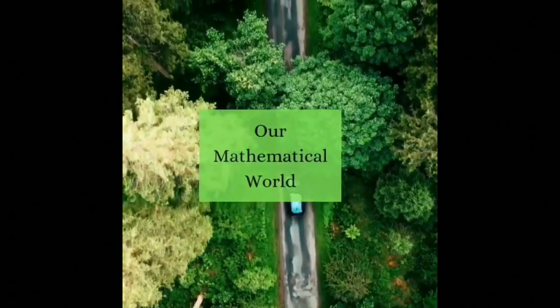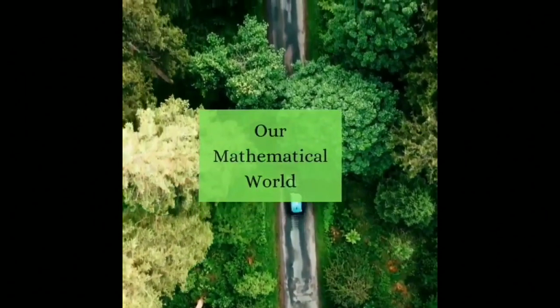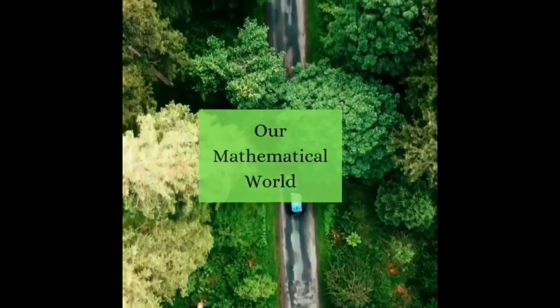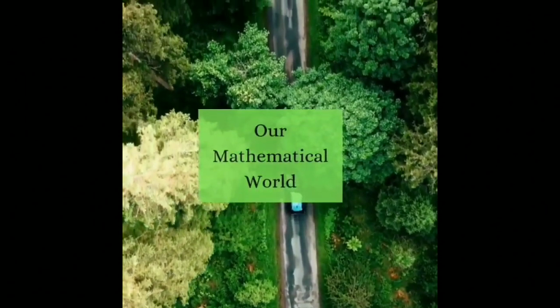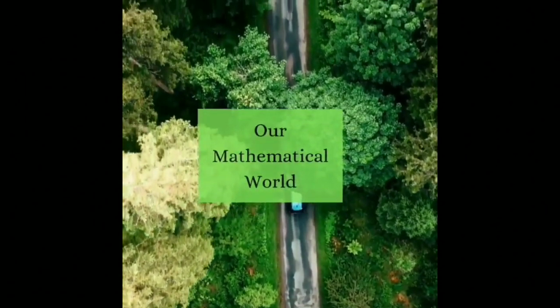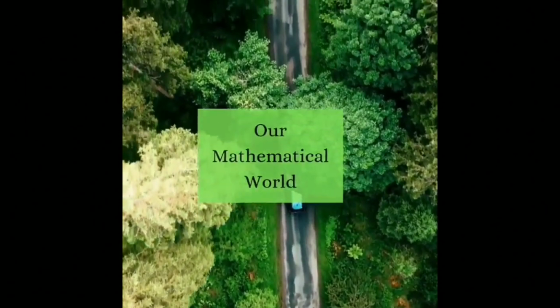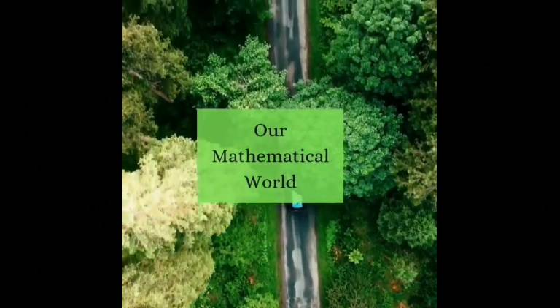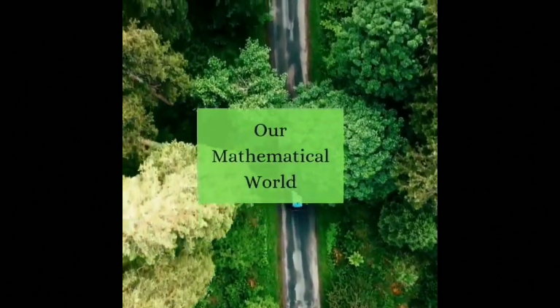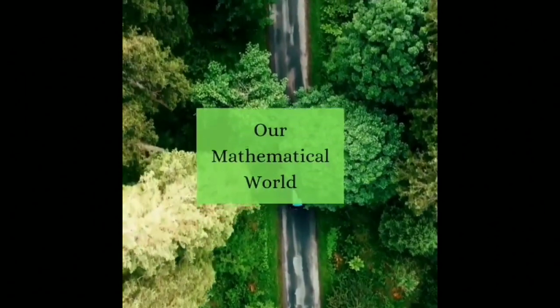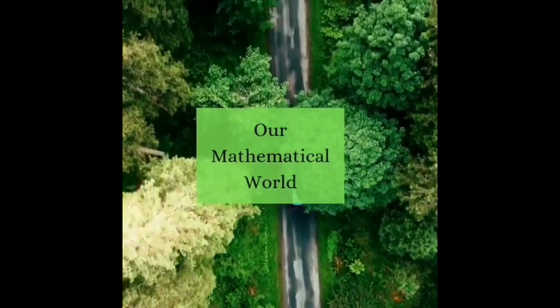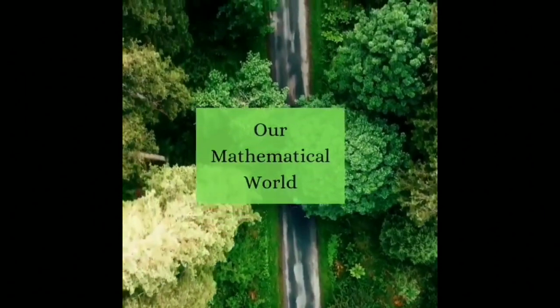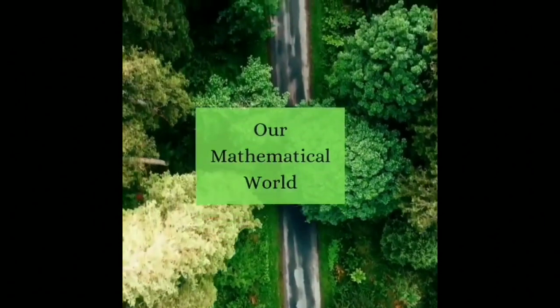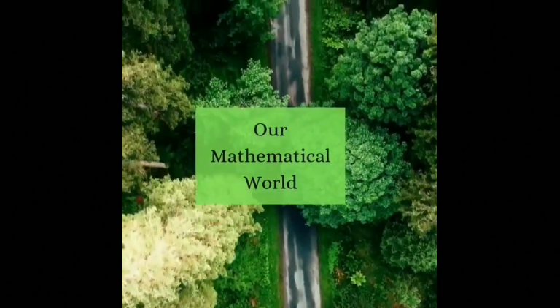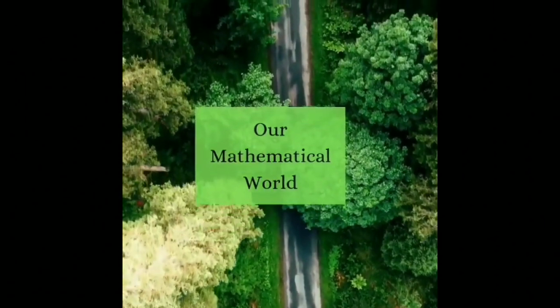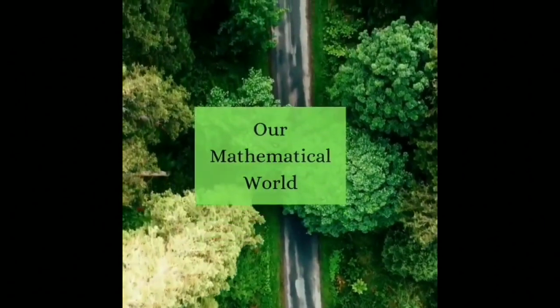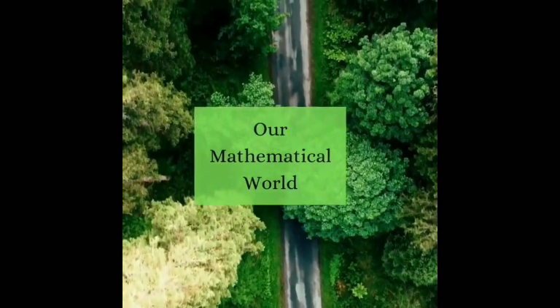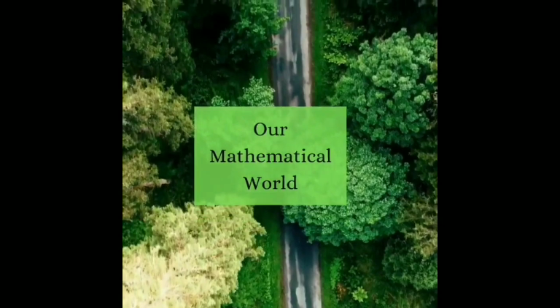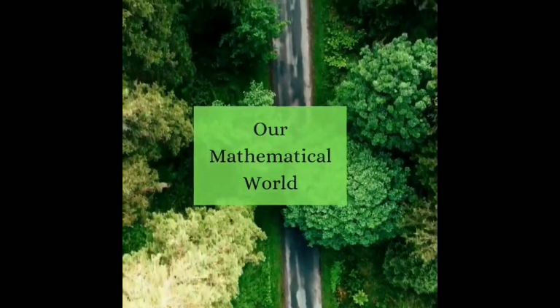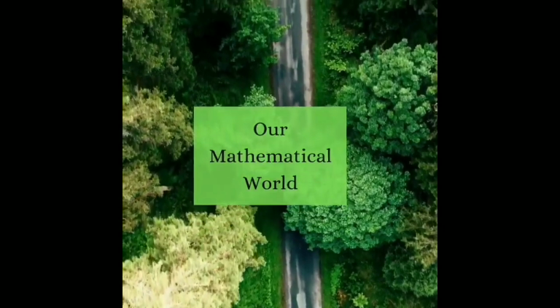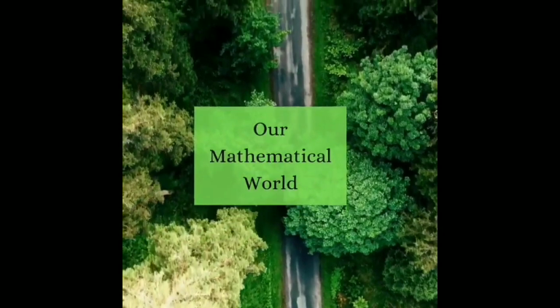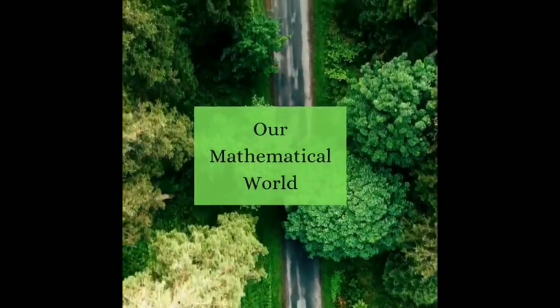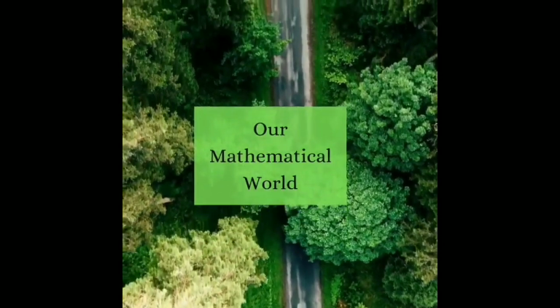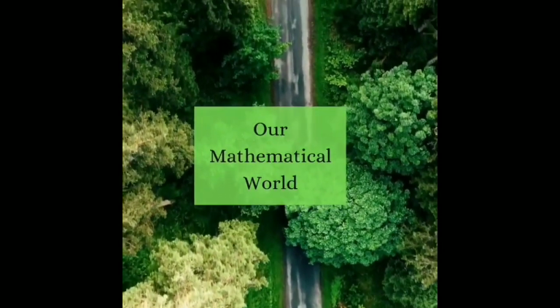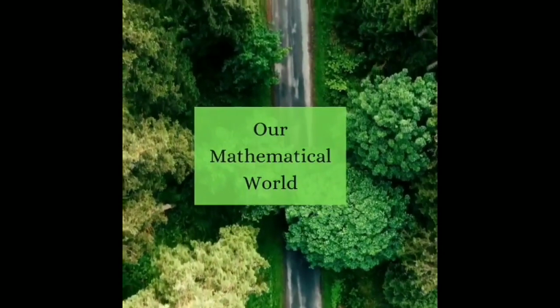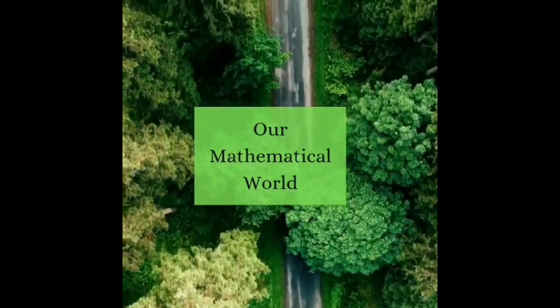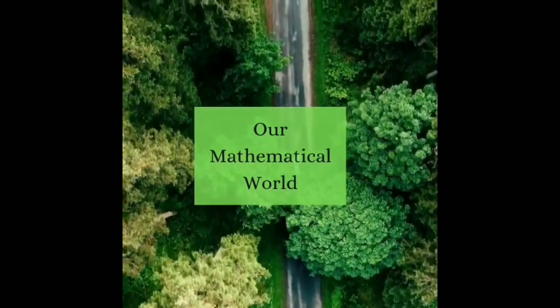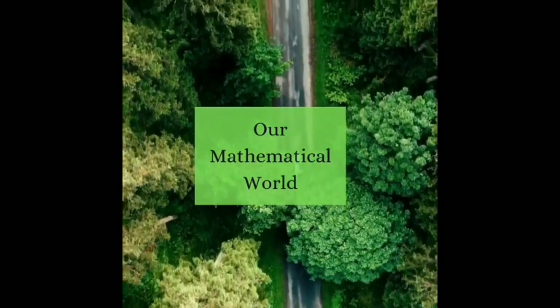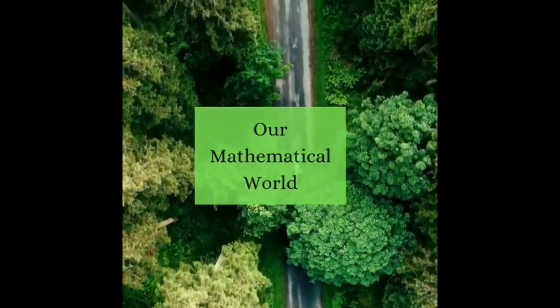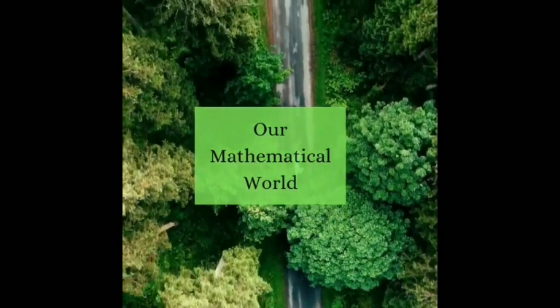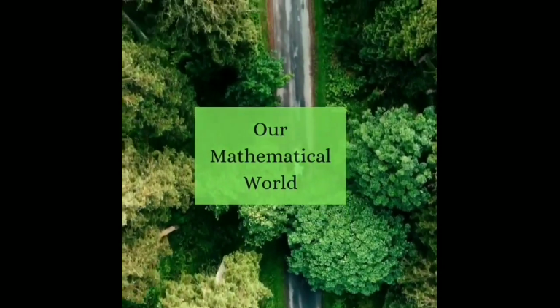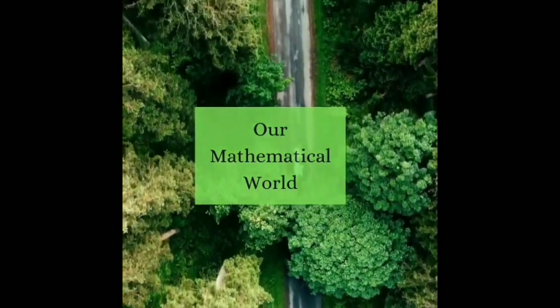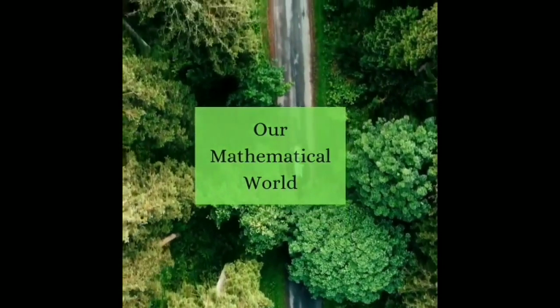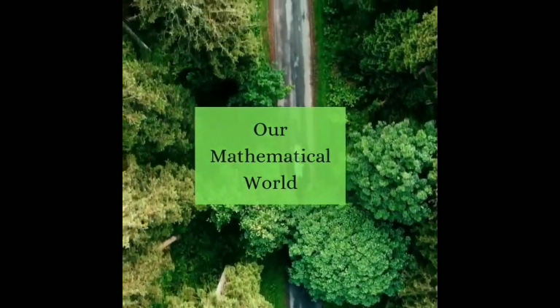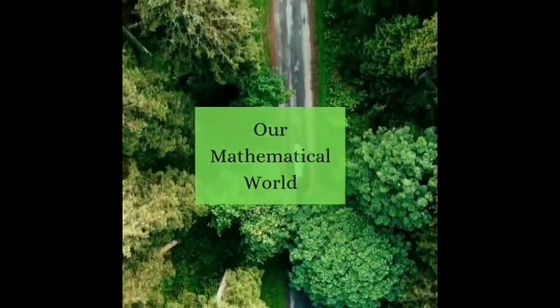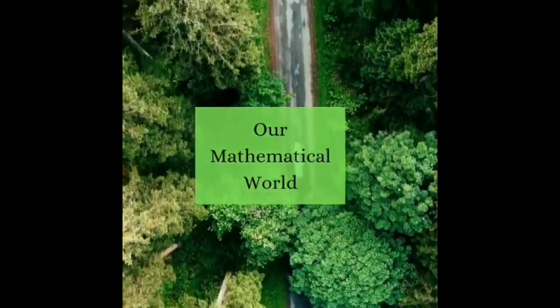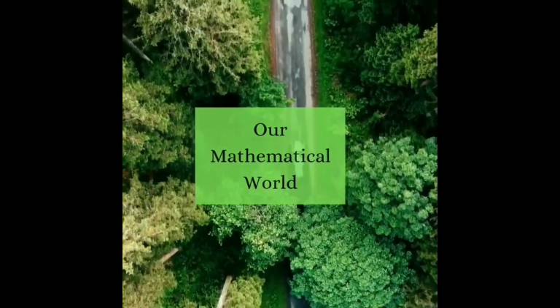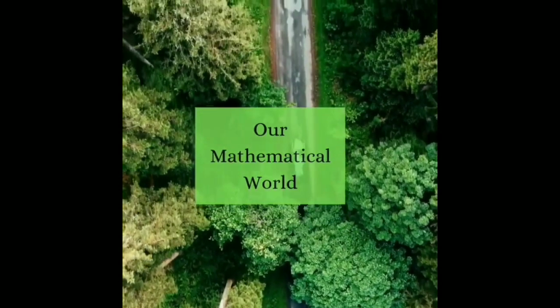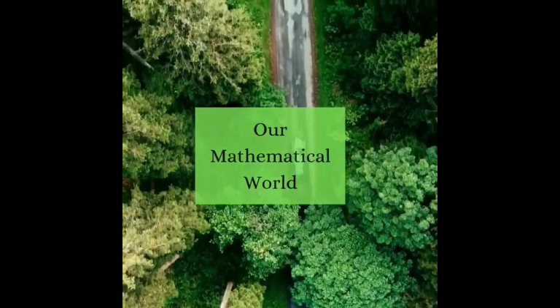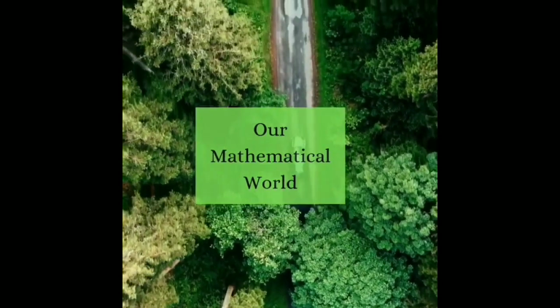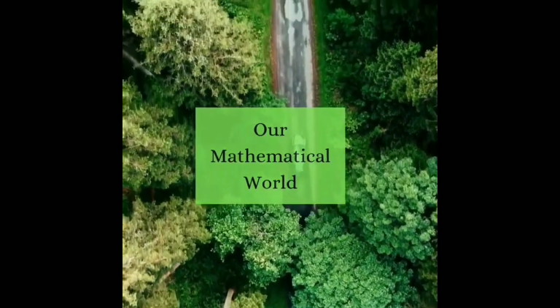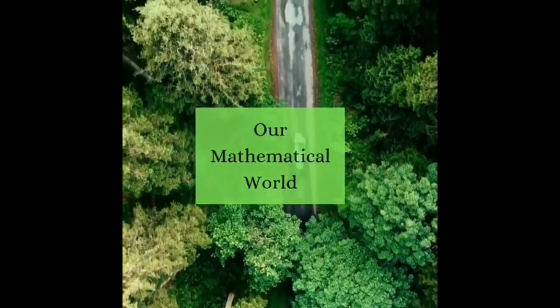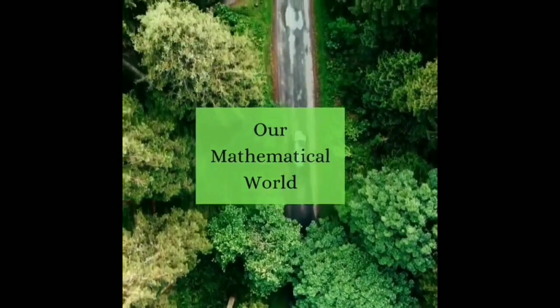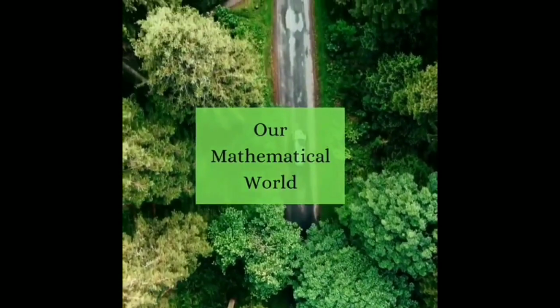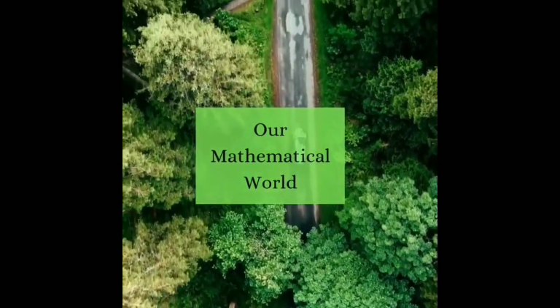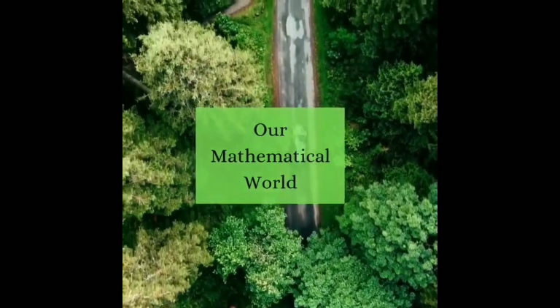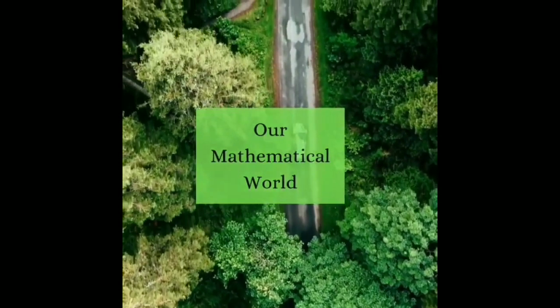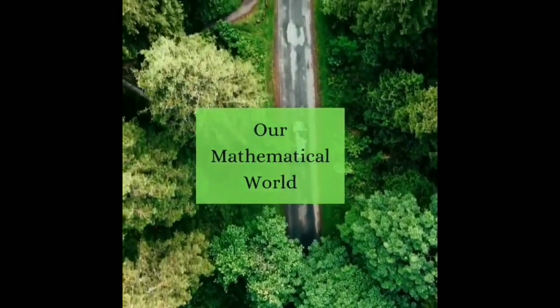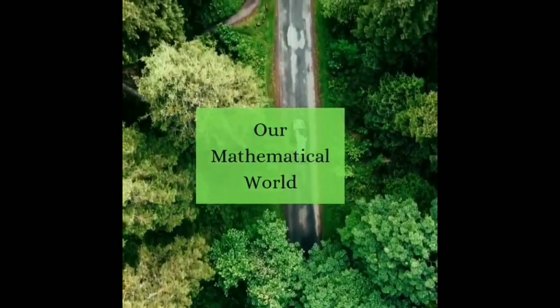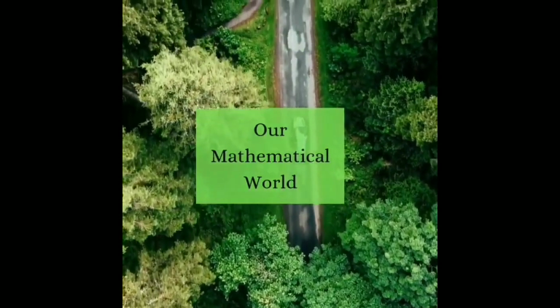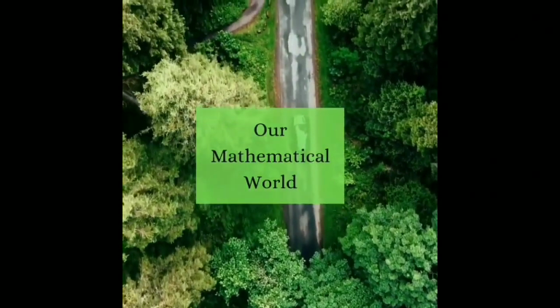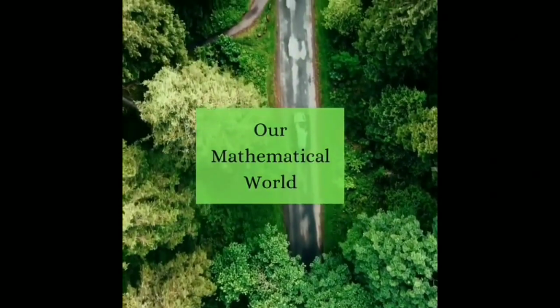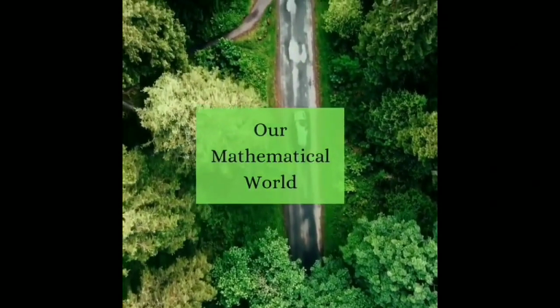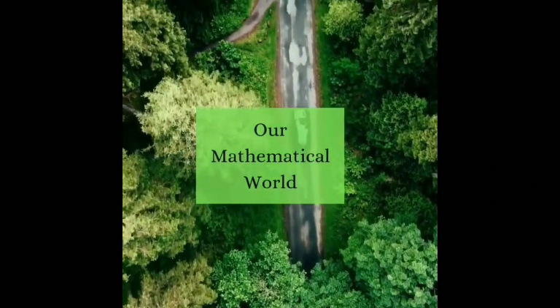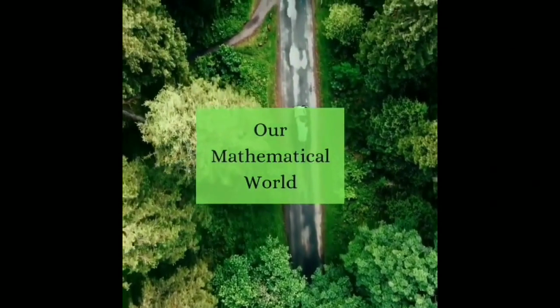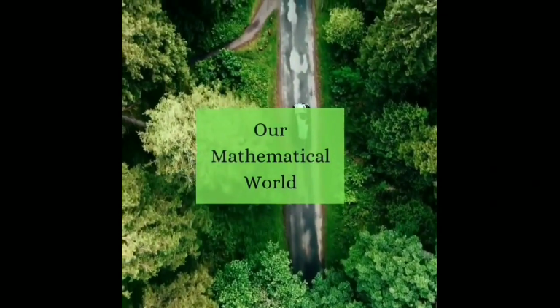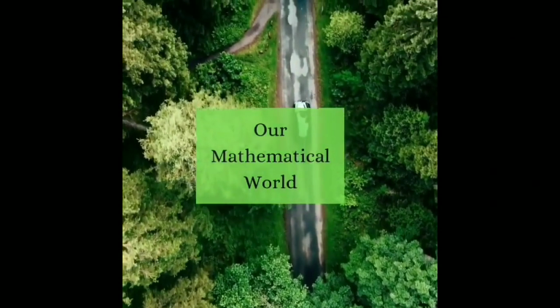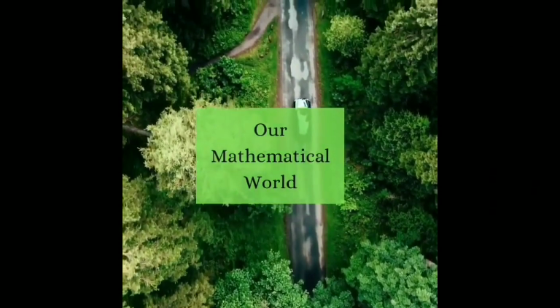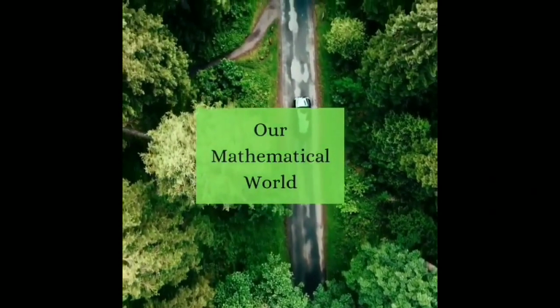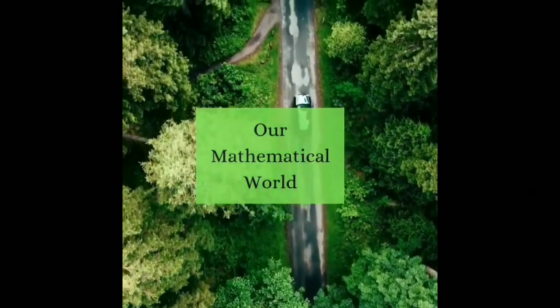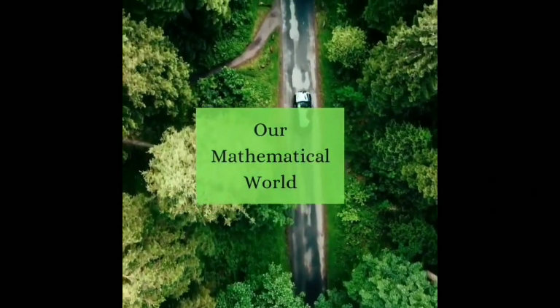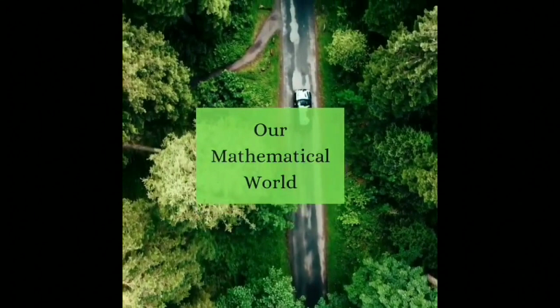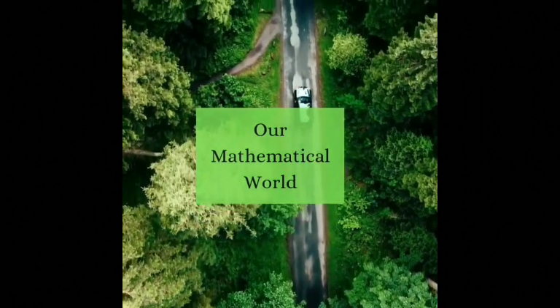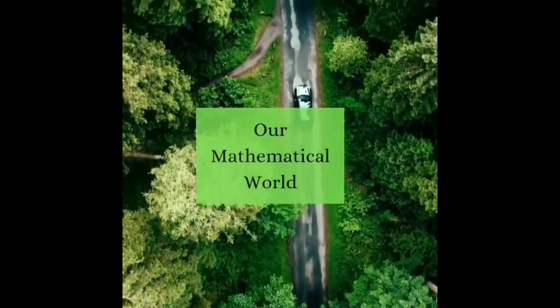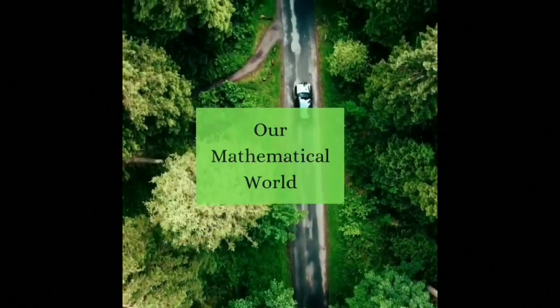Lastly, our mathematical world. Next time you are in nature, pause to appreciate the mathematical symphony around you. Mathematics weaves a tapestry of wonder throughout our world.